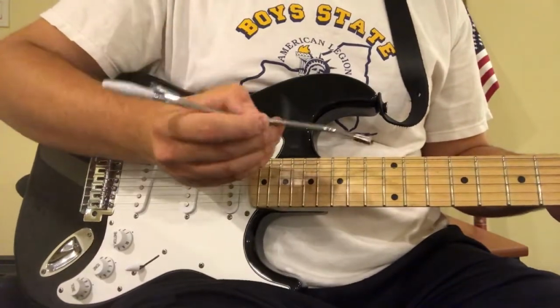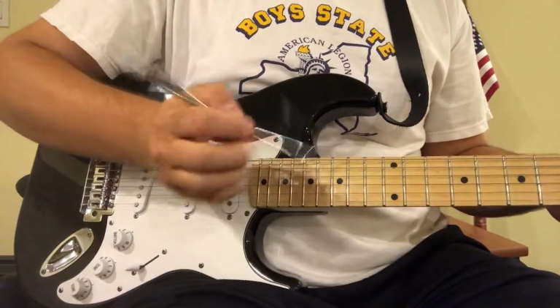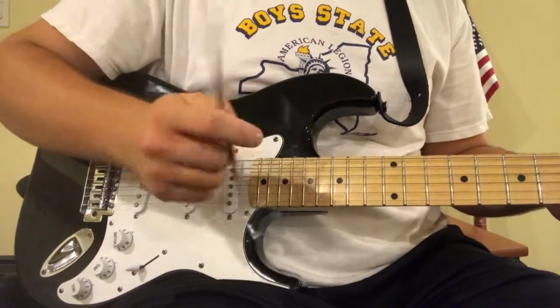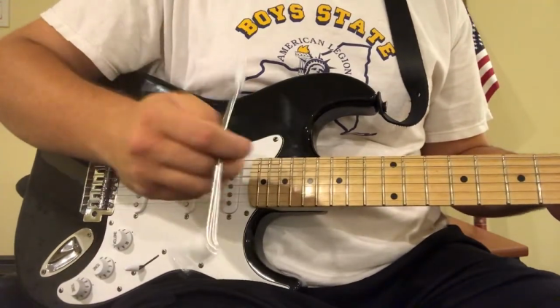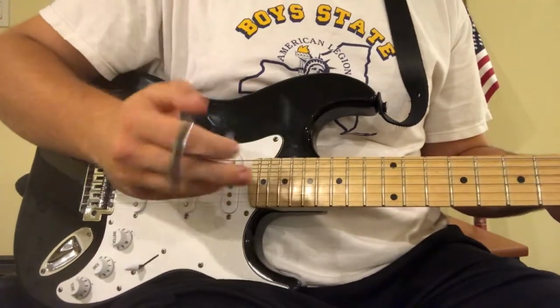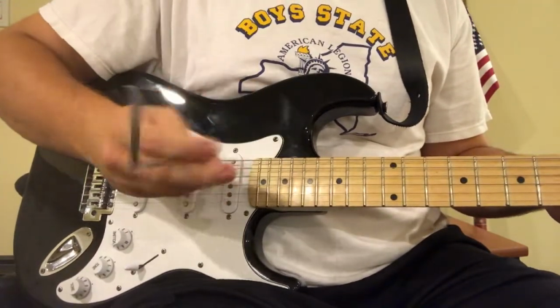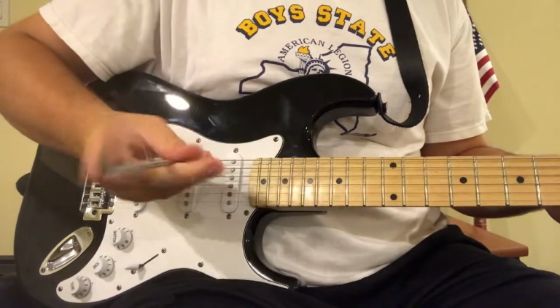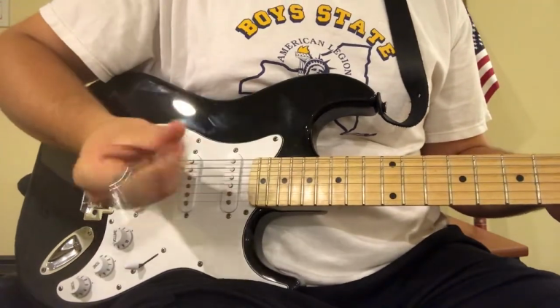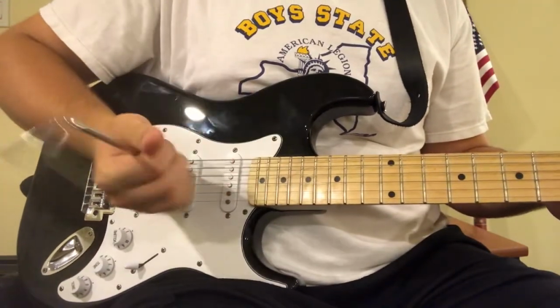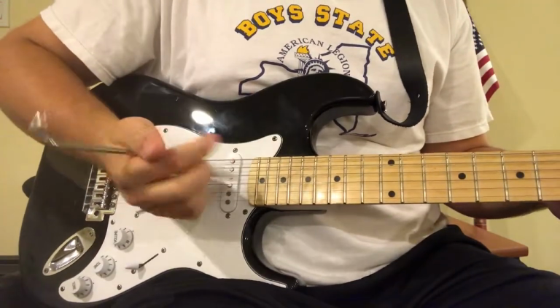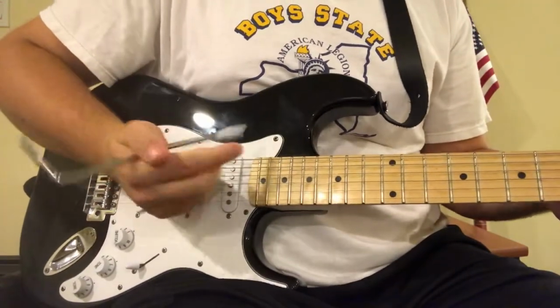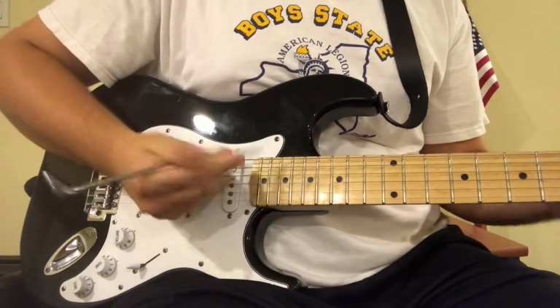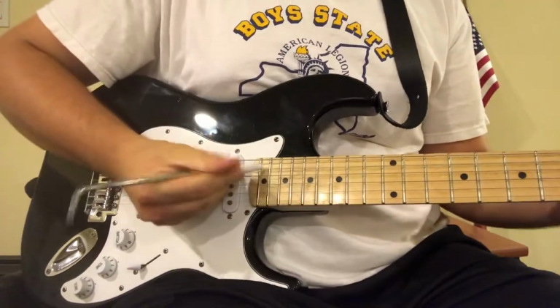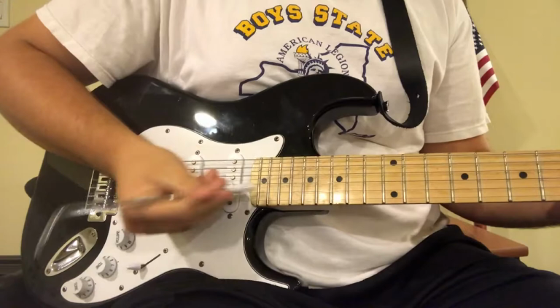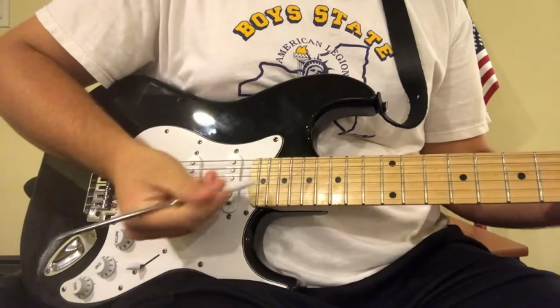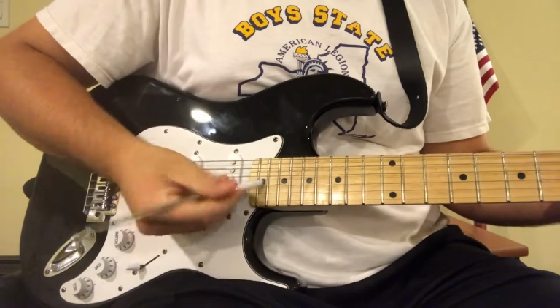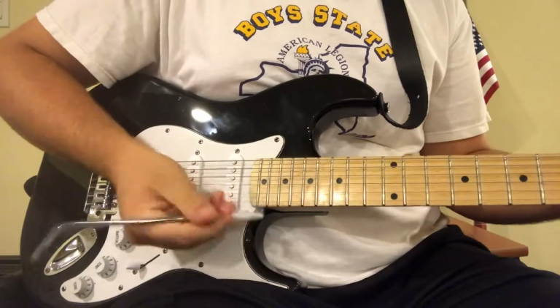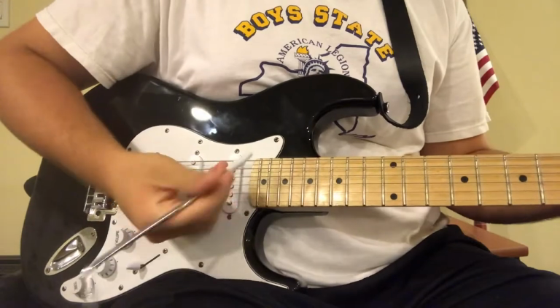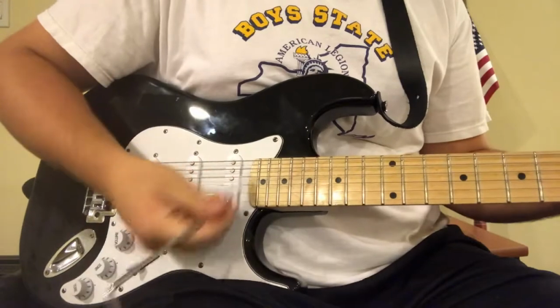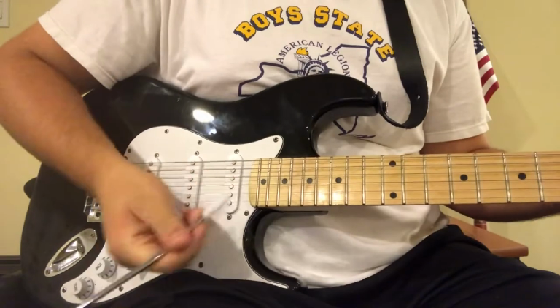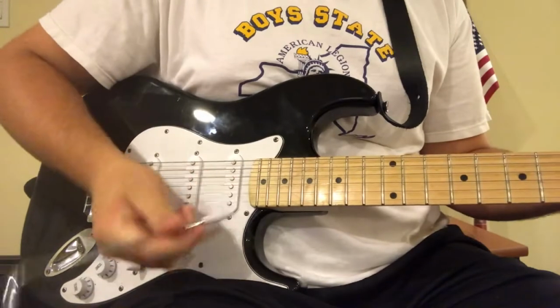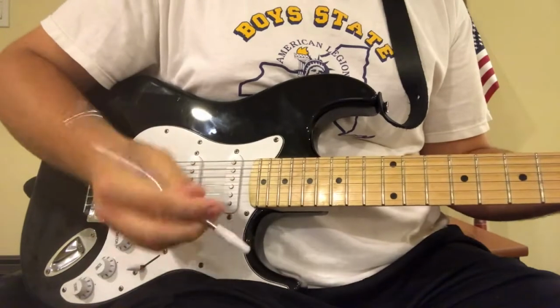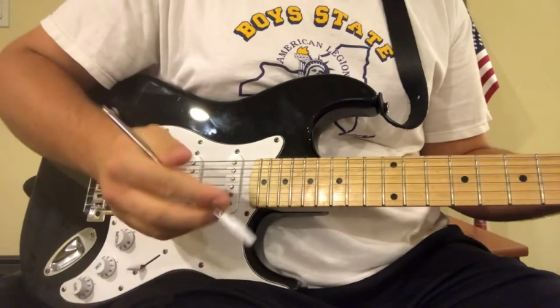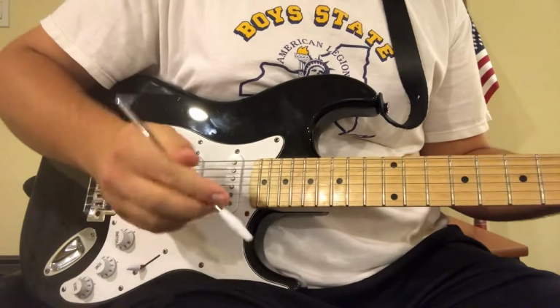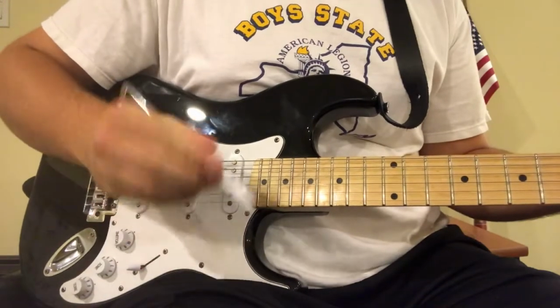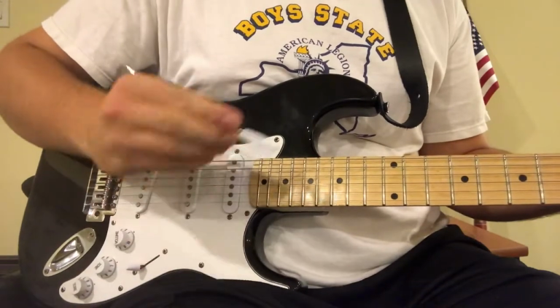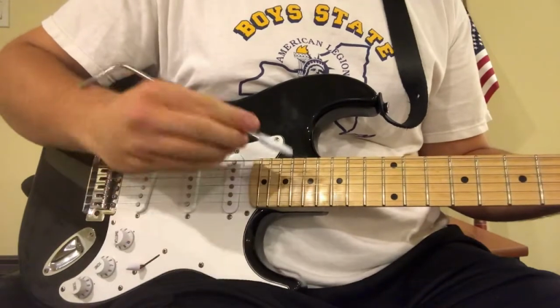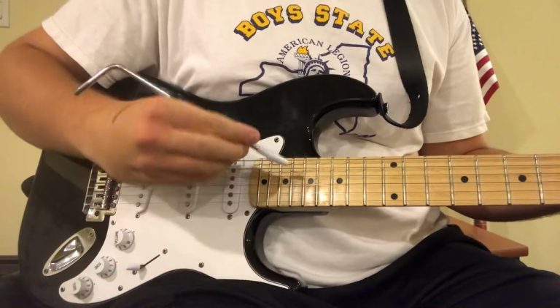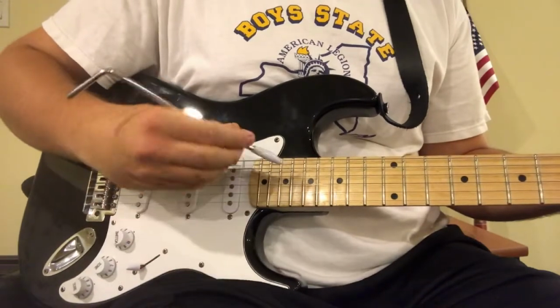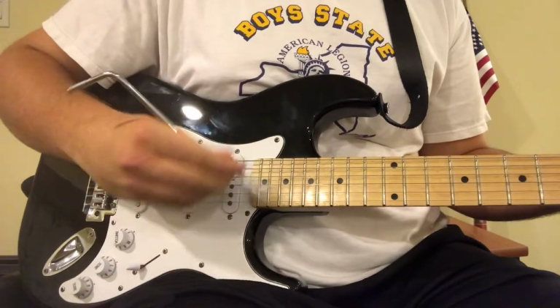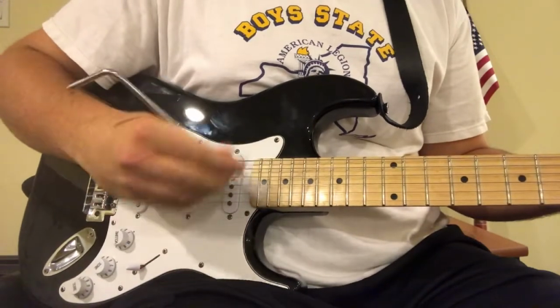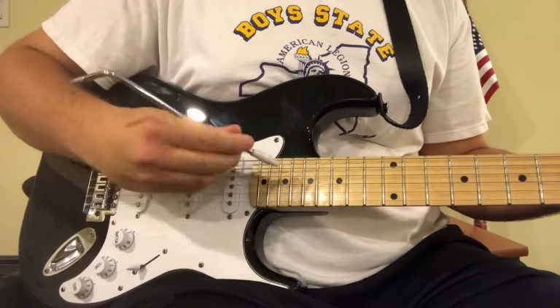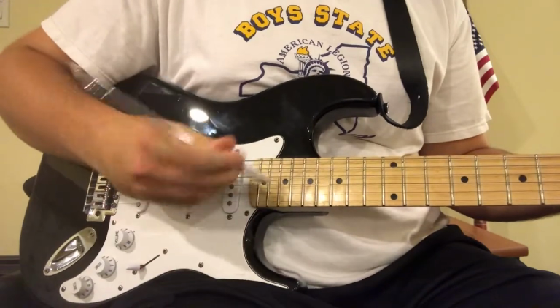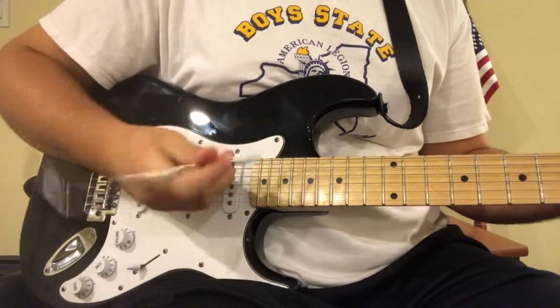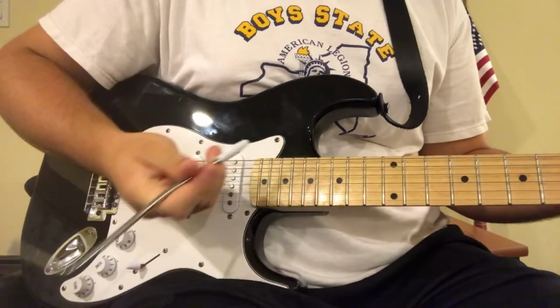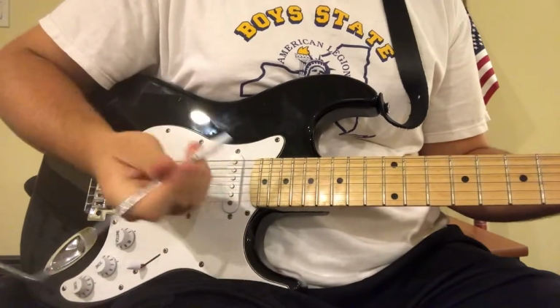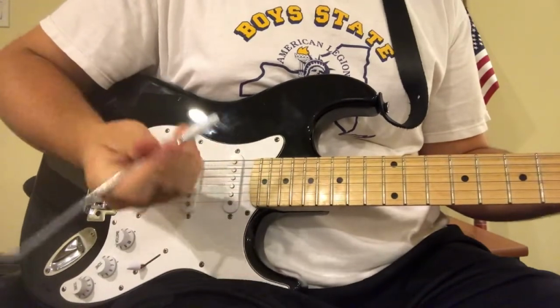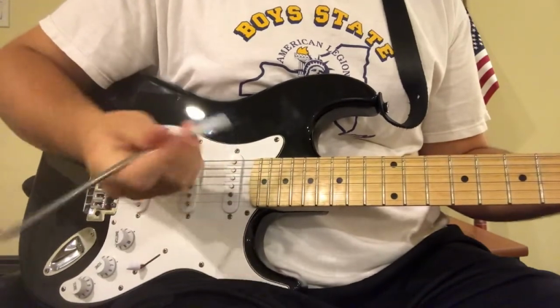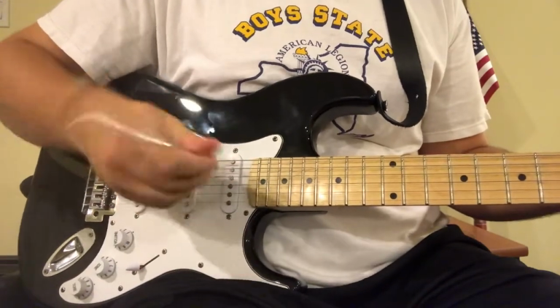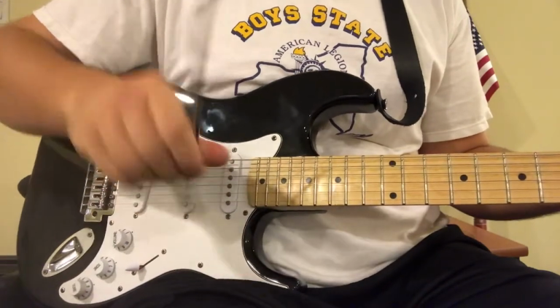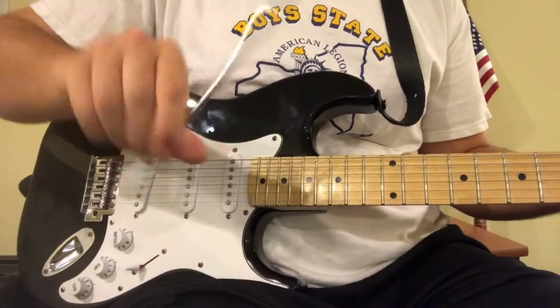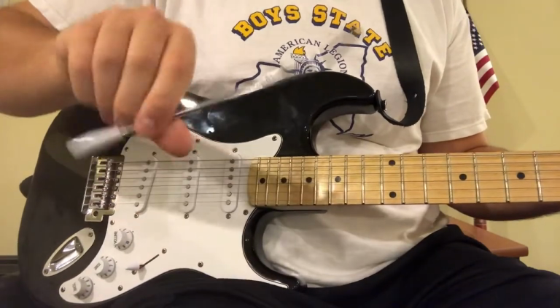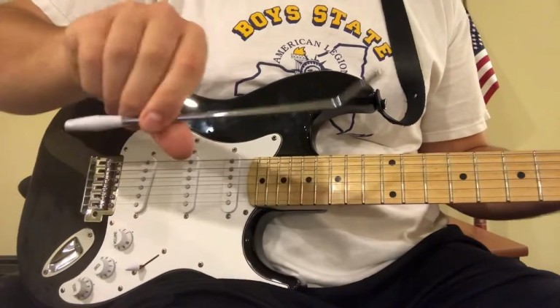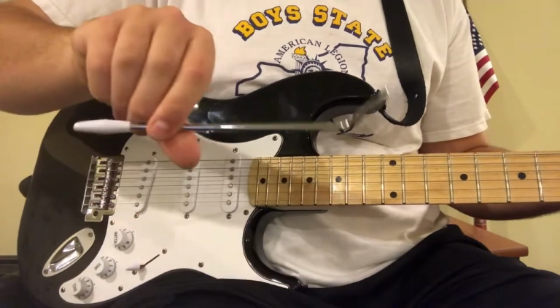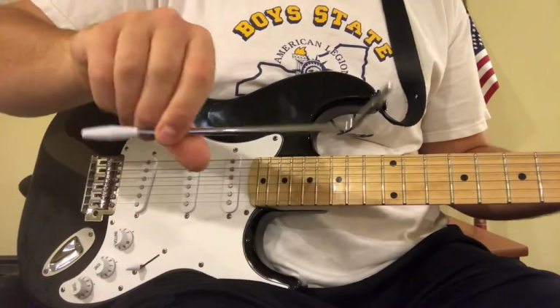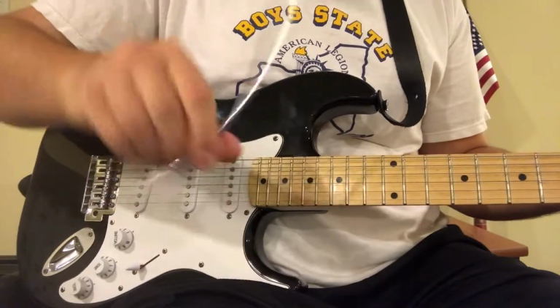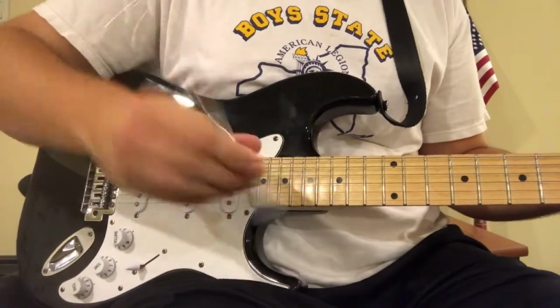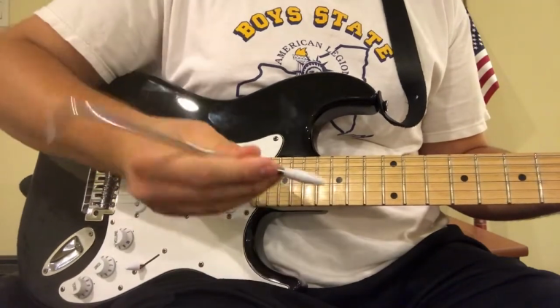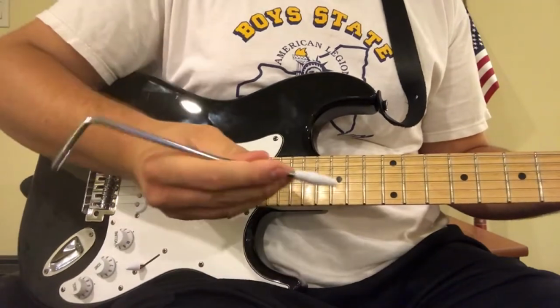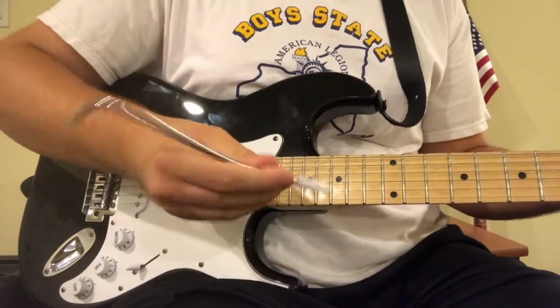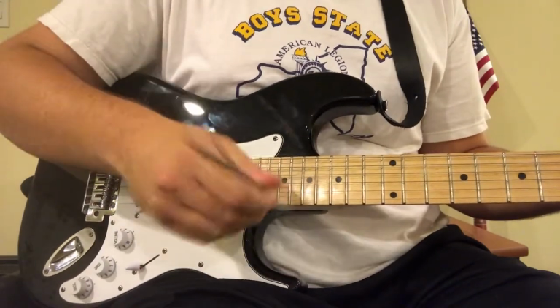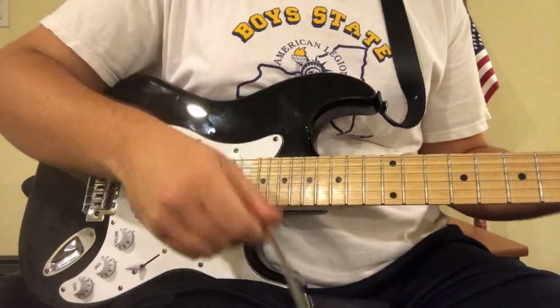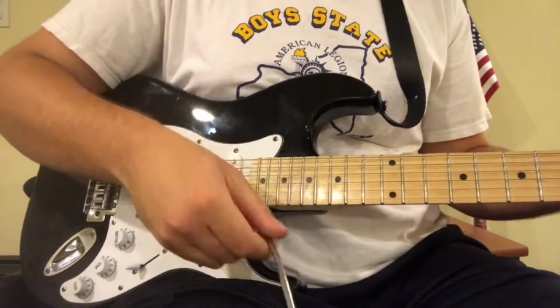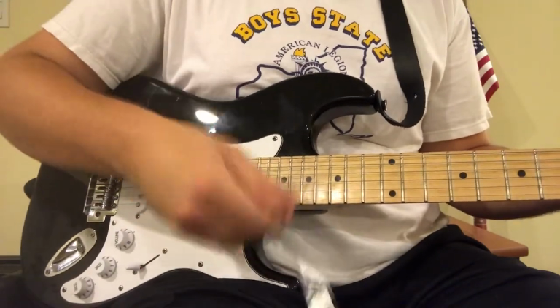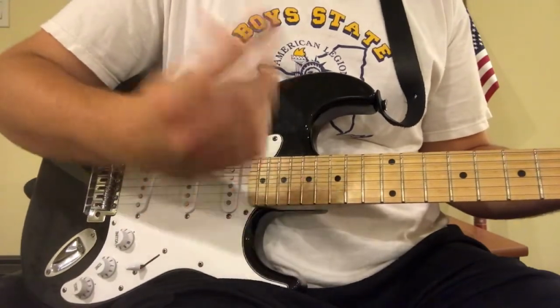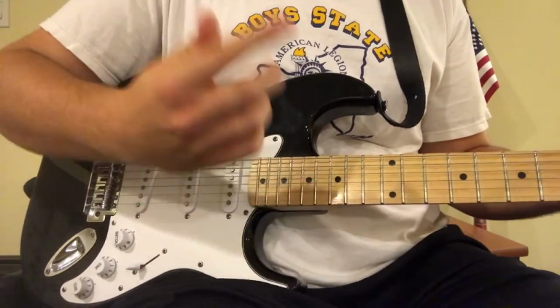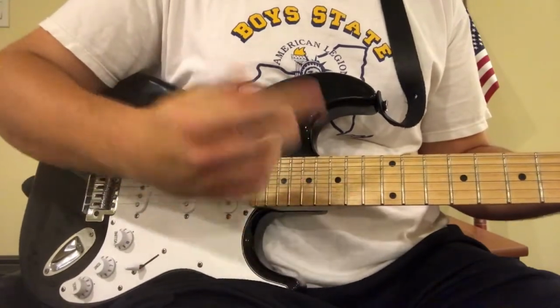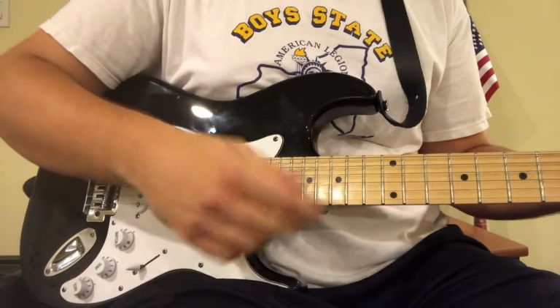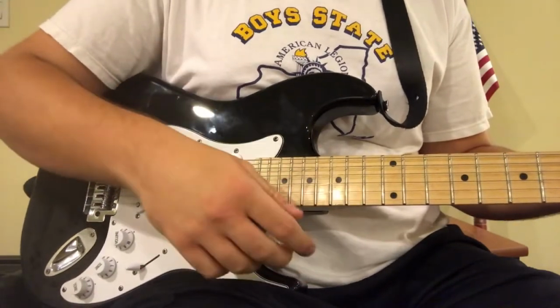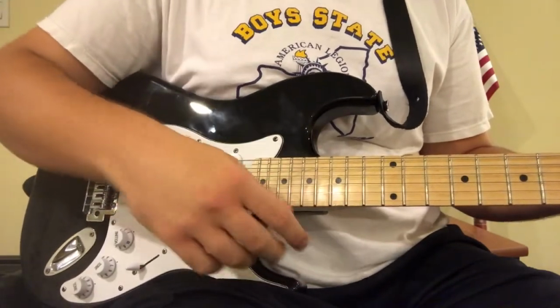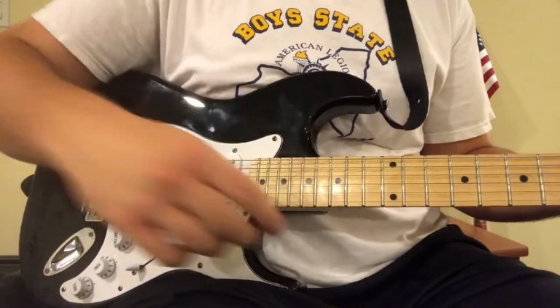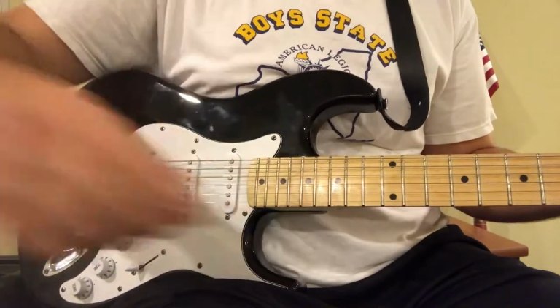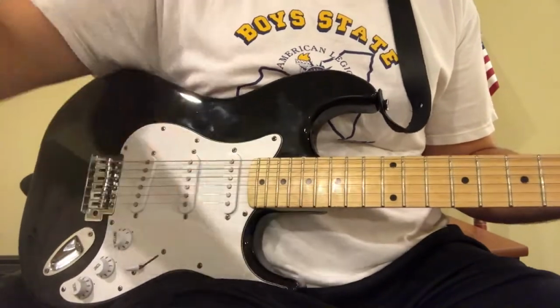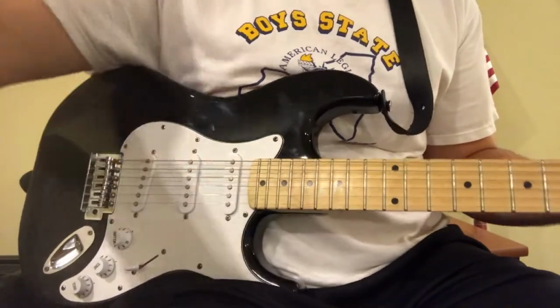Whammy bar — use that as a pick. No. It's like a chopstick. You could play chopsticks with a chopstick. No. Throw that out too.